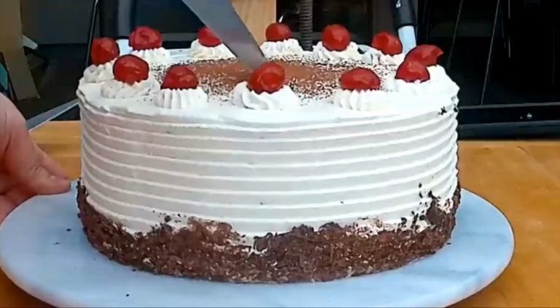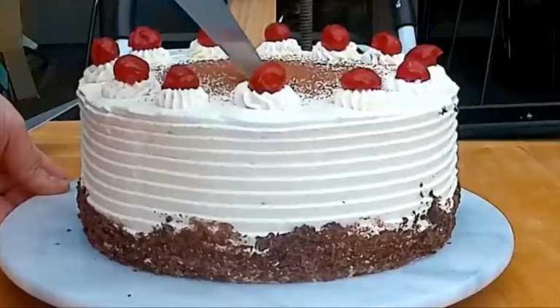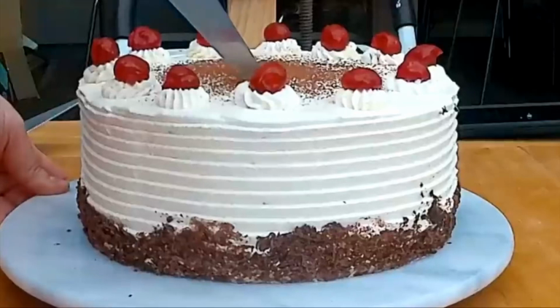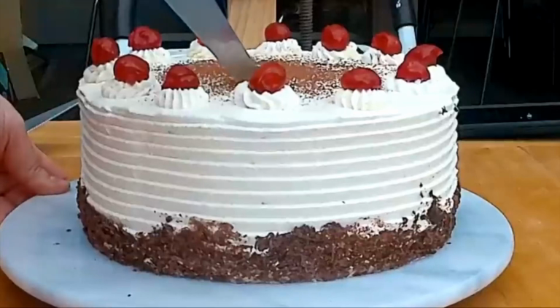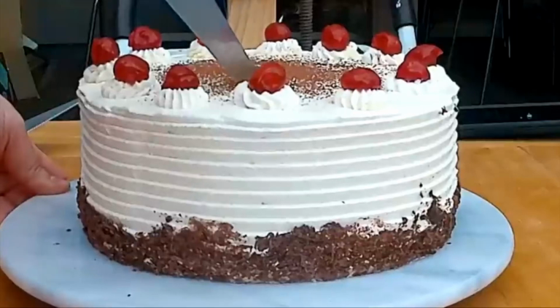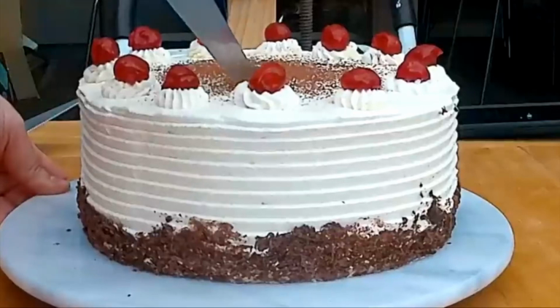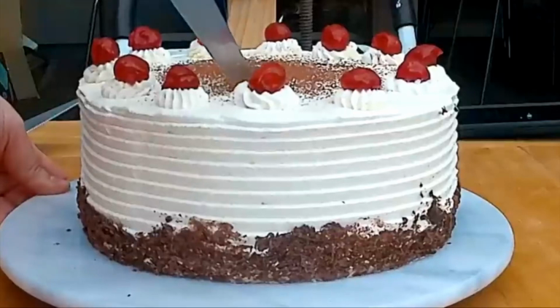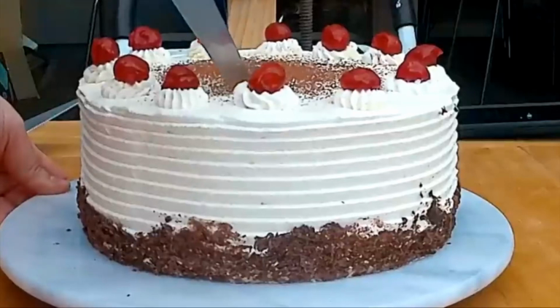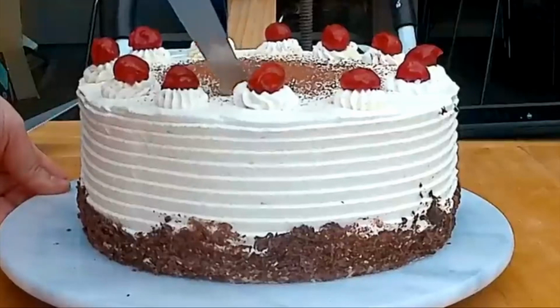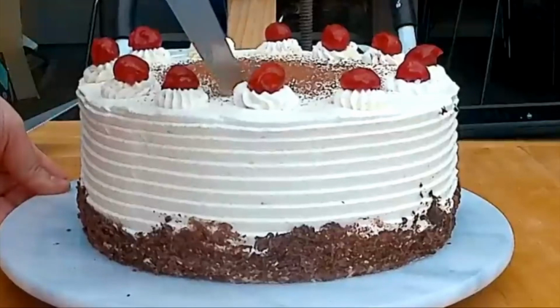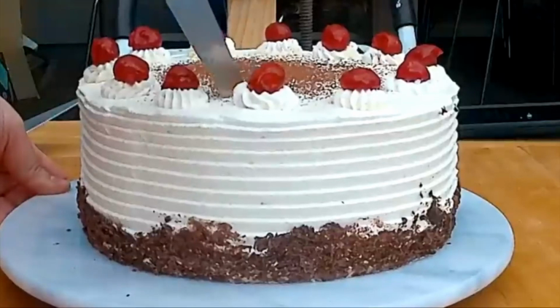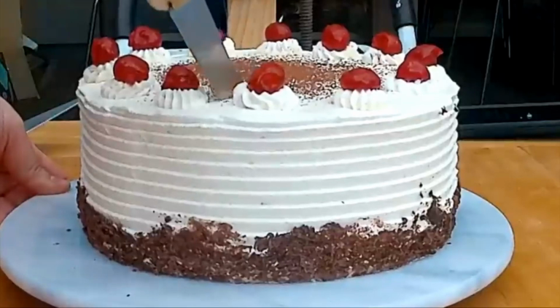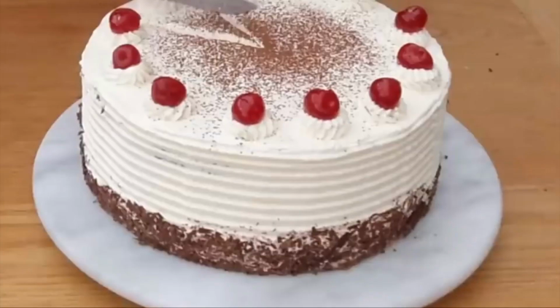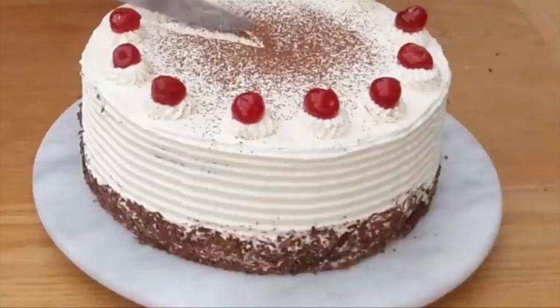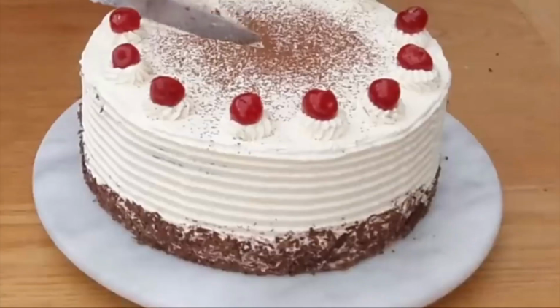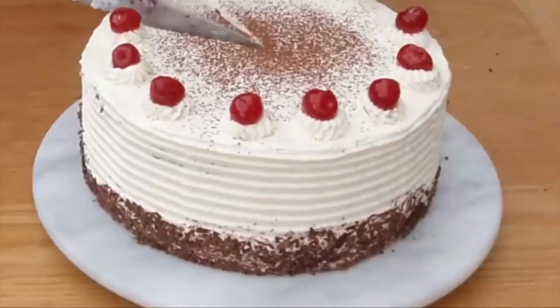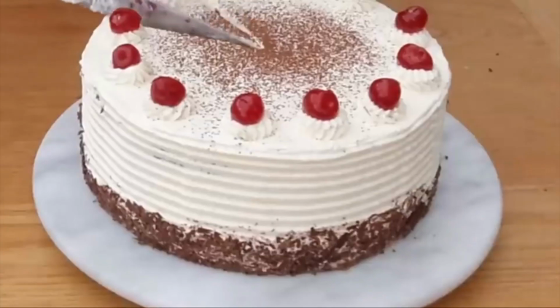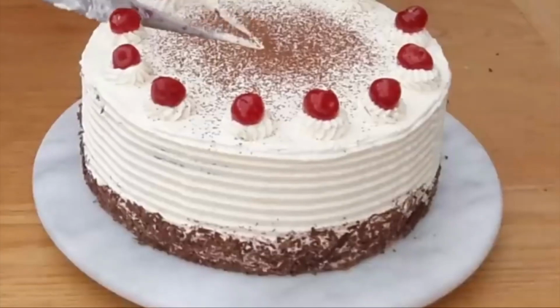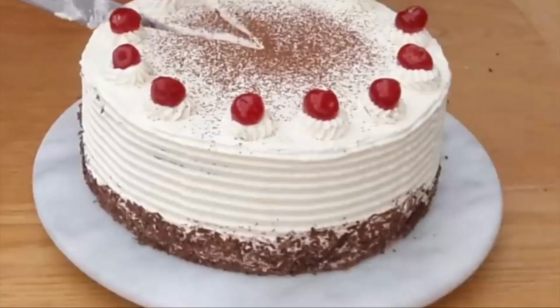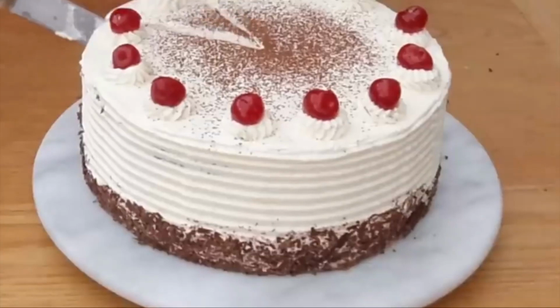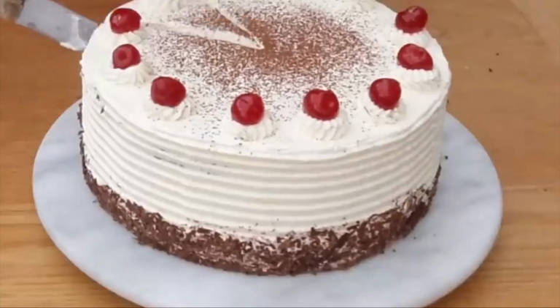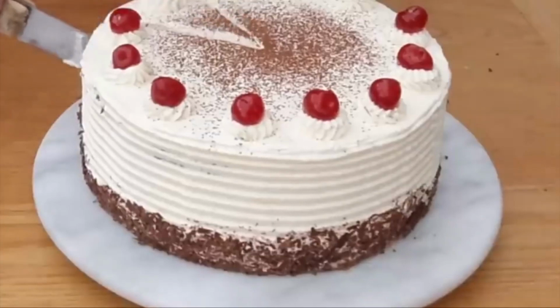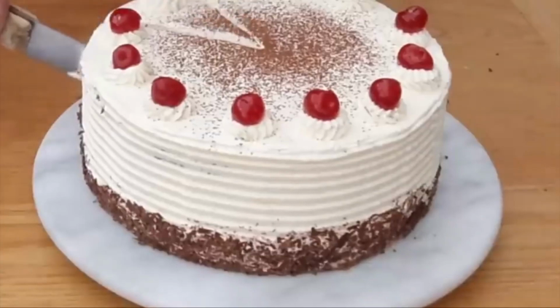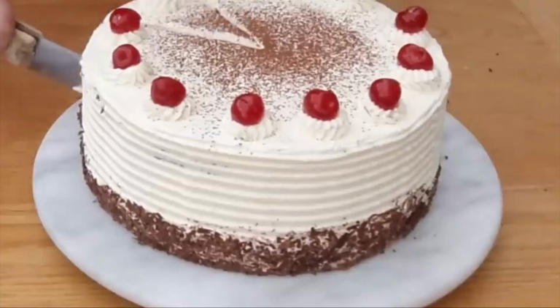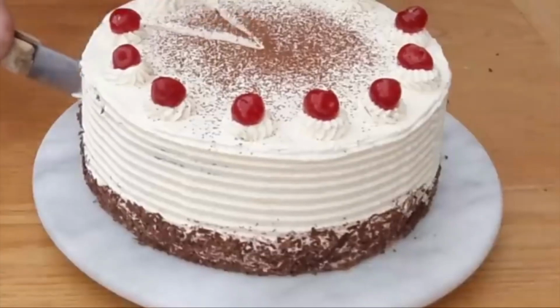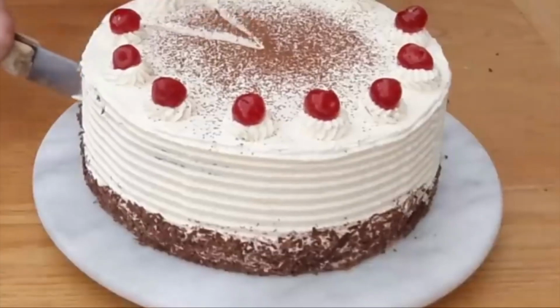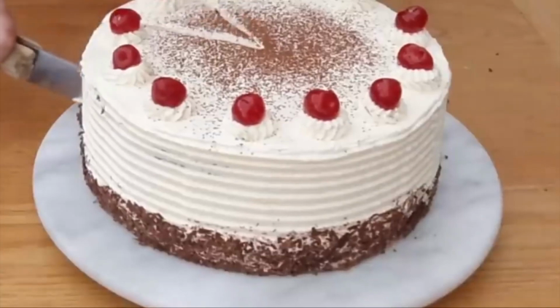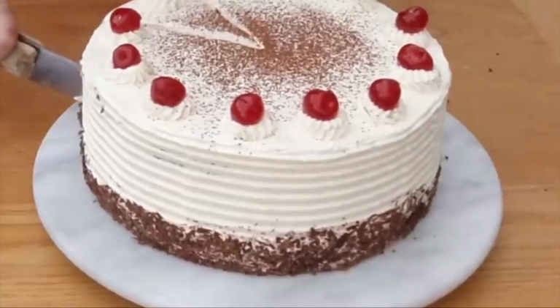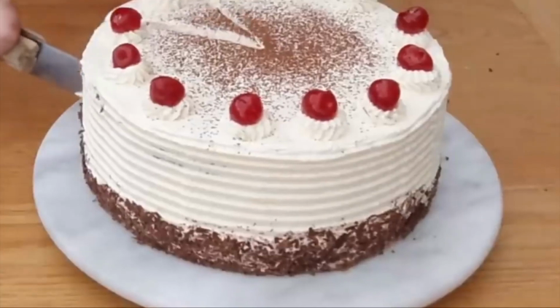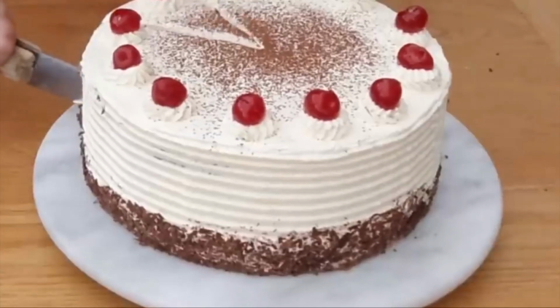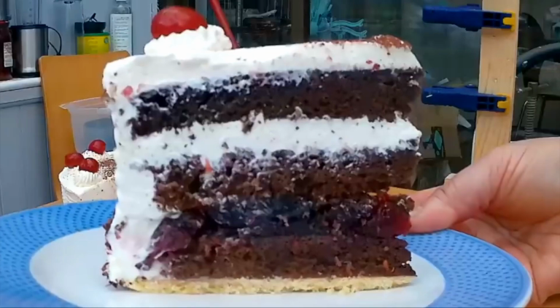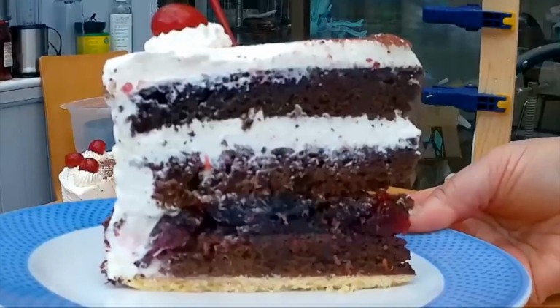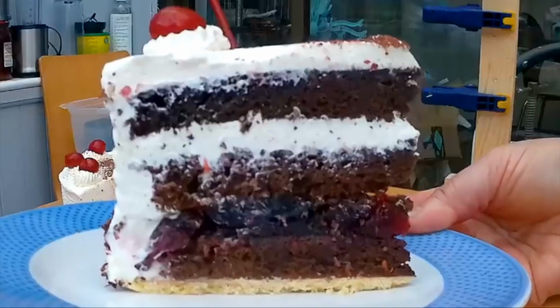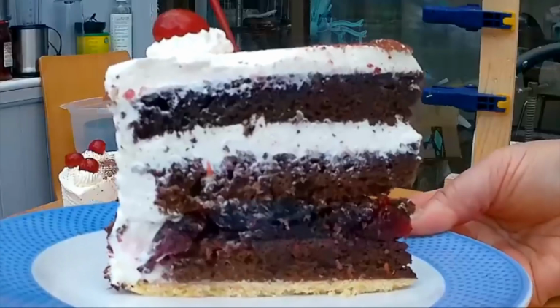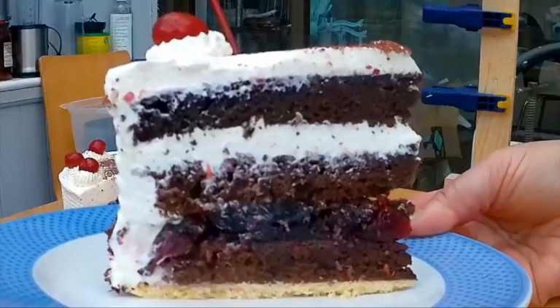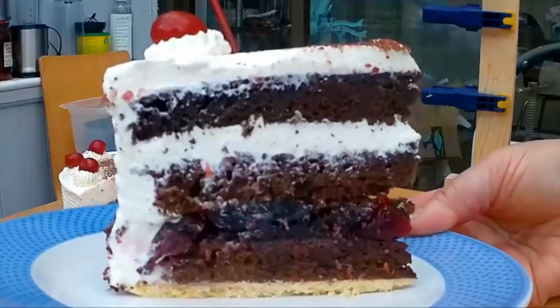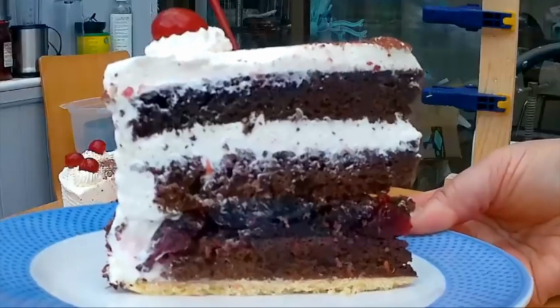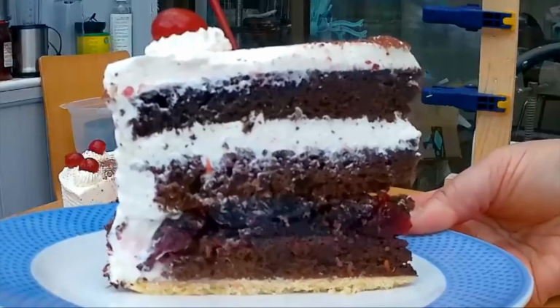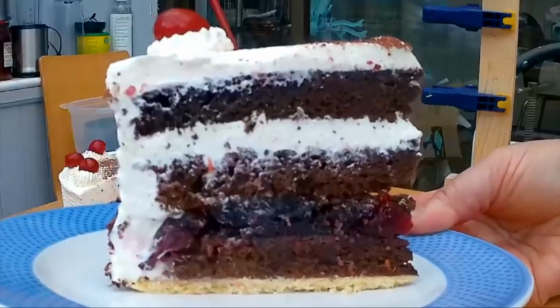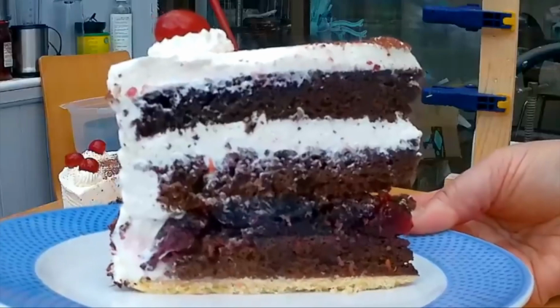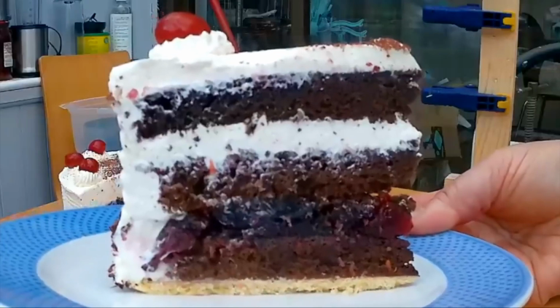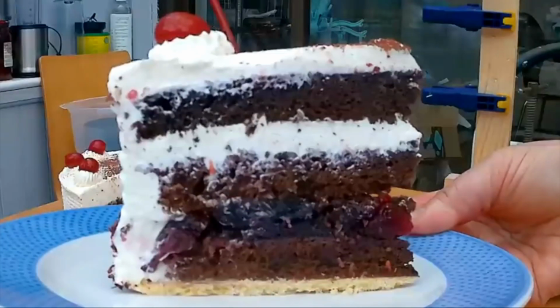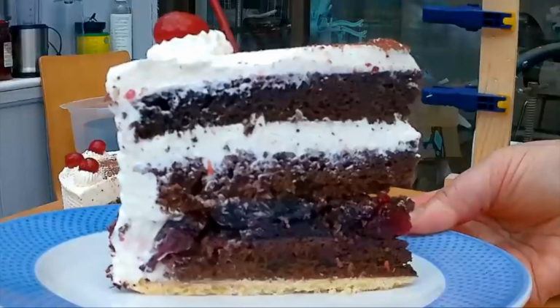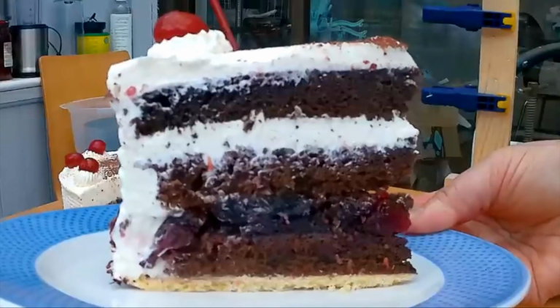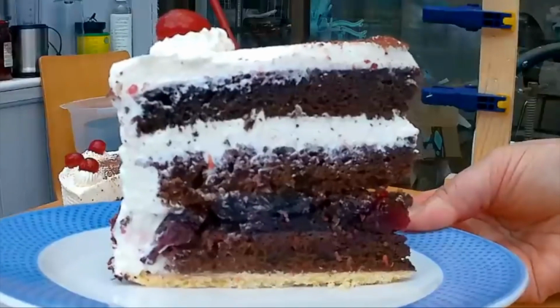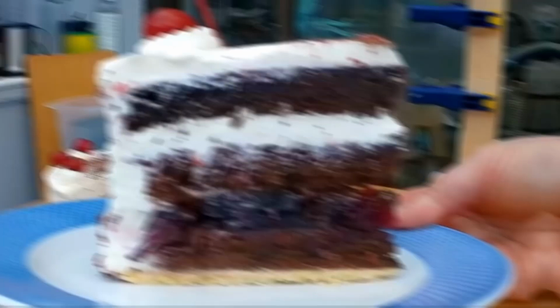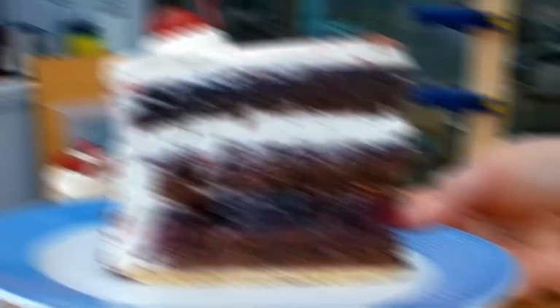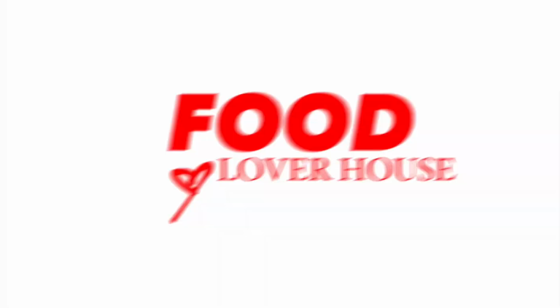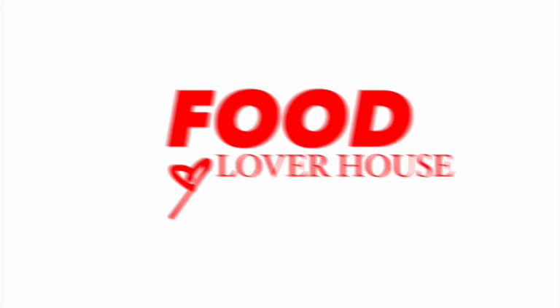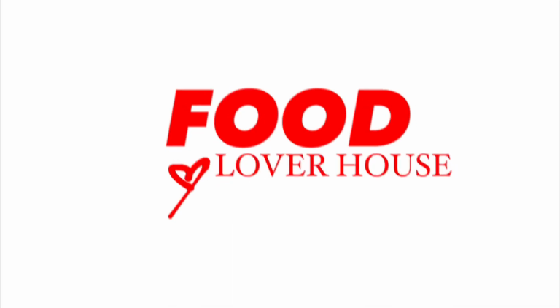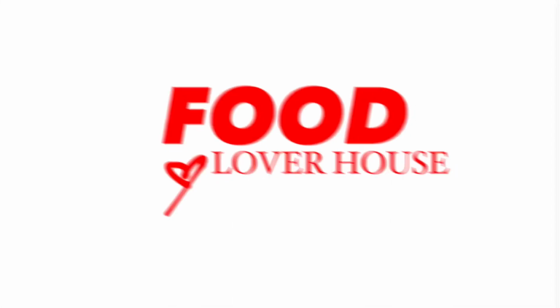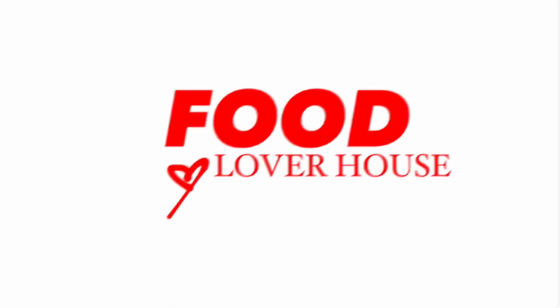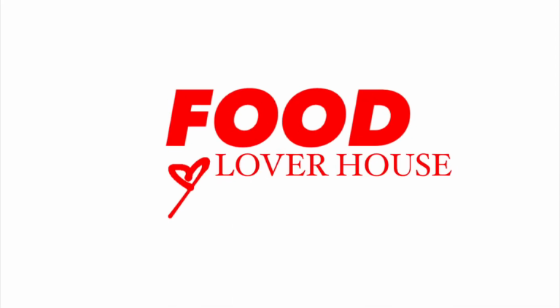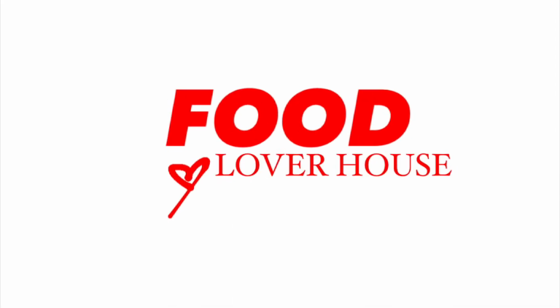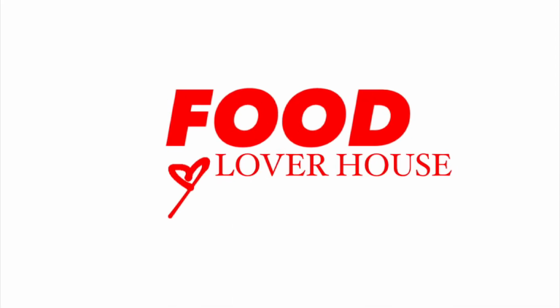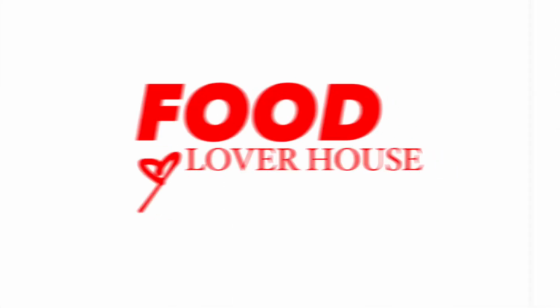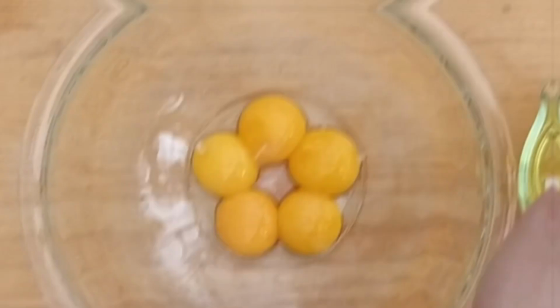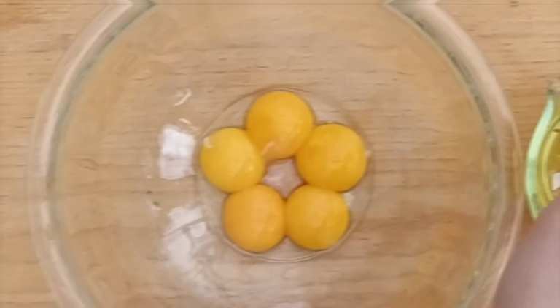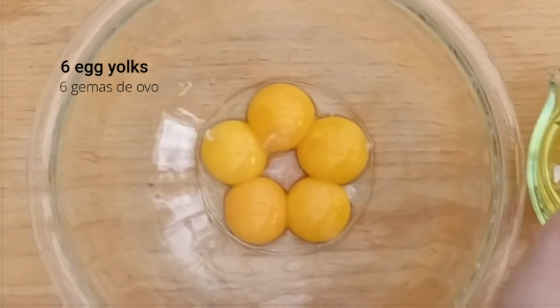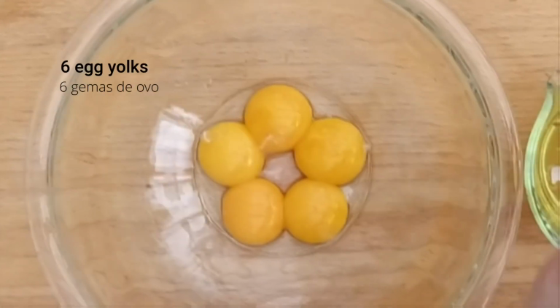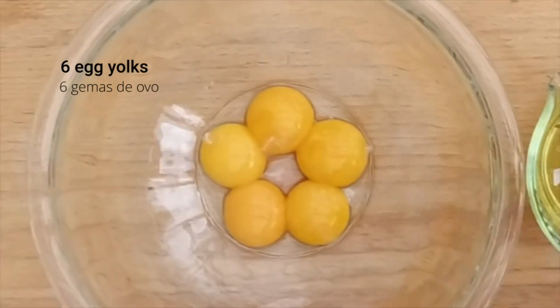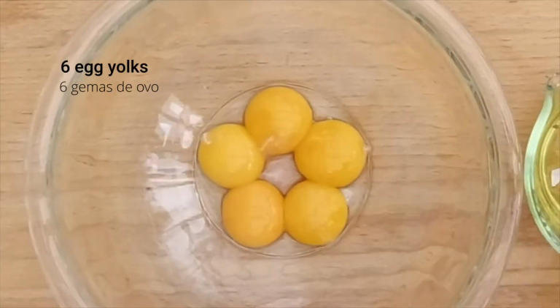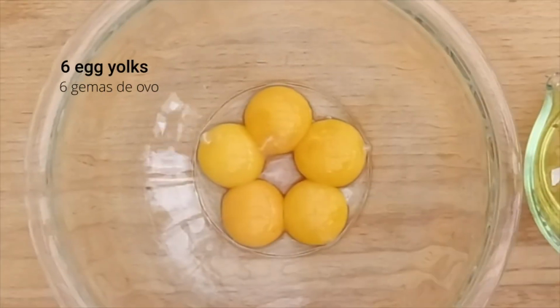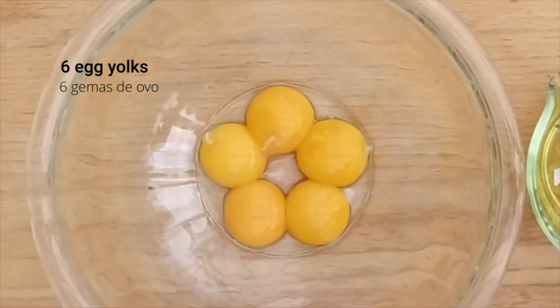We're back in the Foodliver house and today we have gluten-free black forest gateau cake. You ready? Let's go!